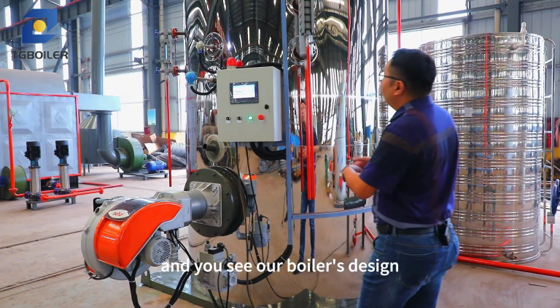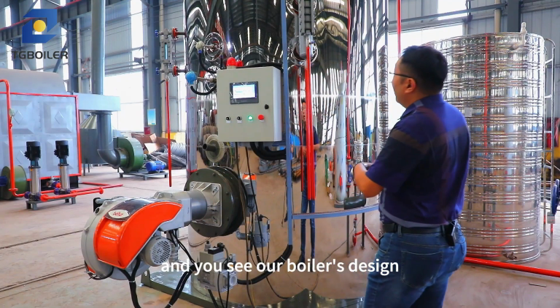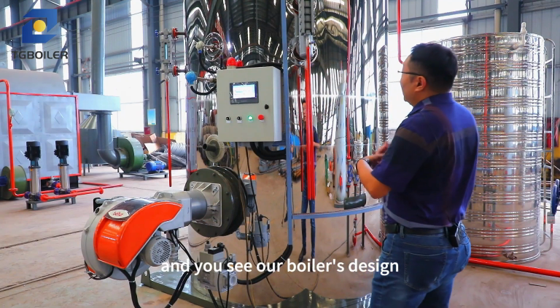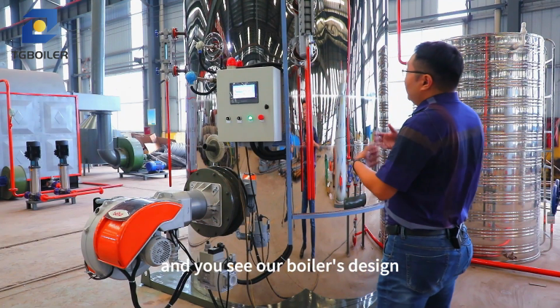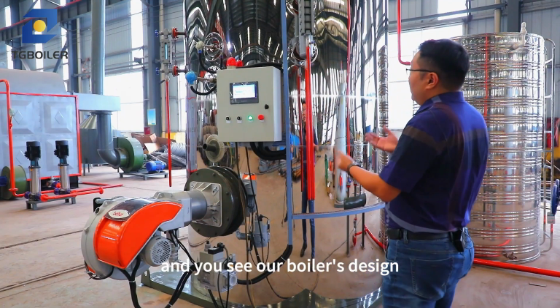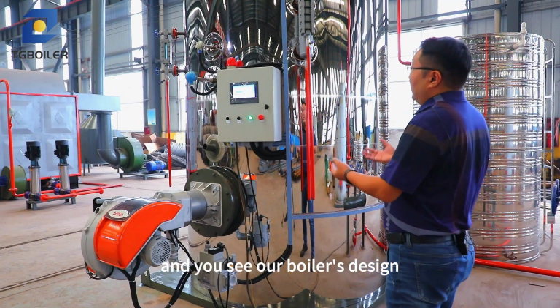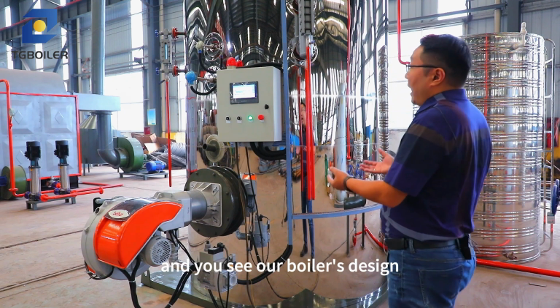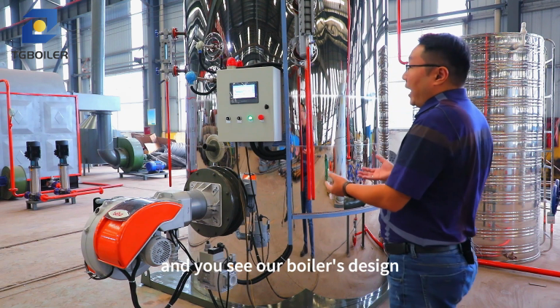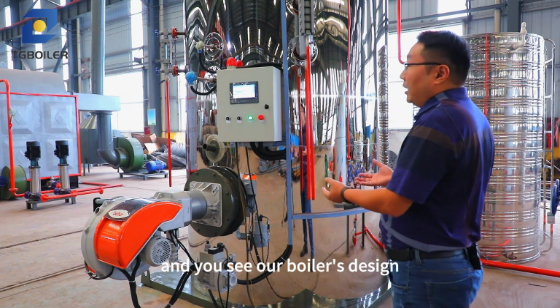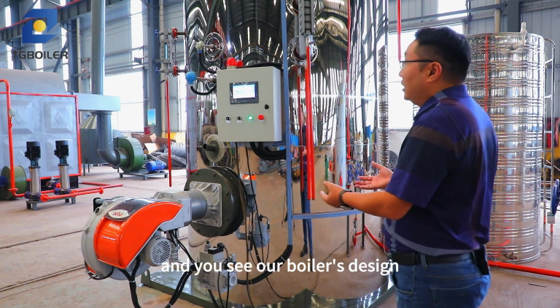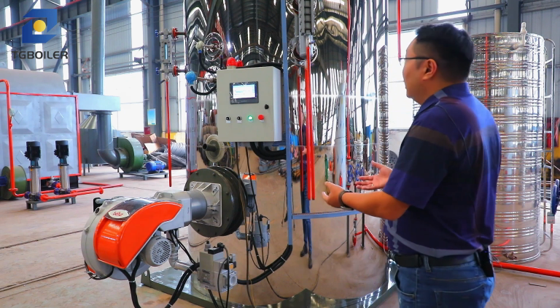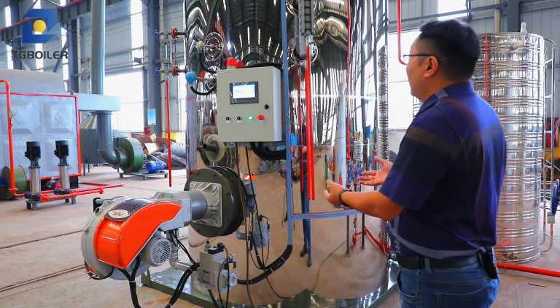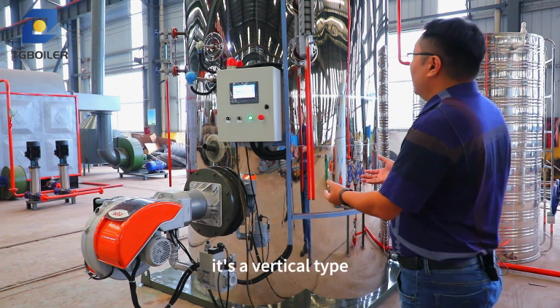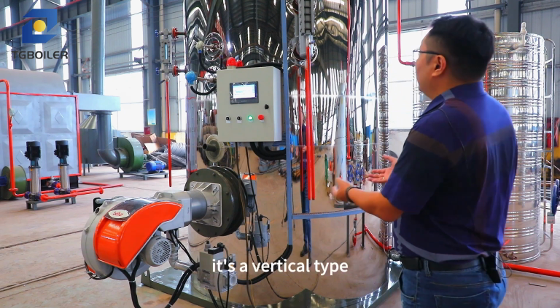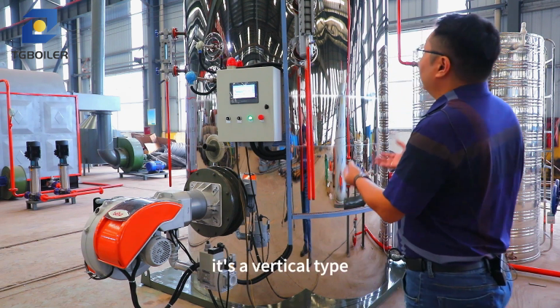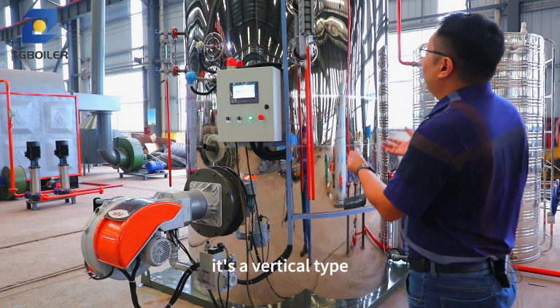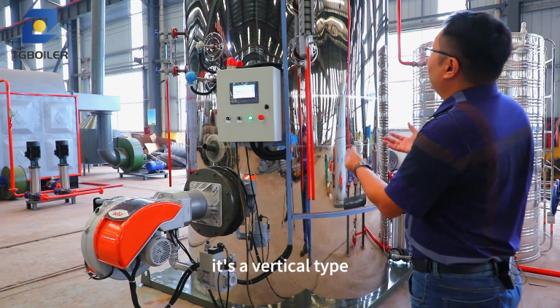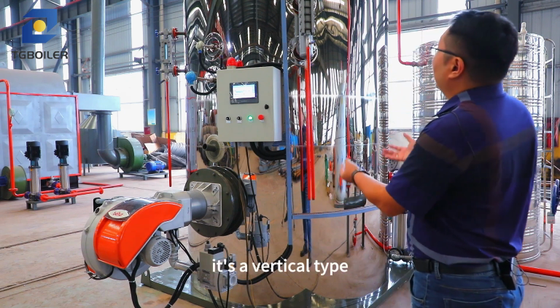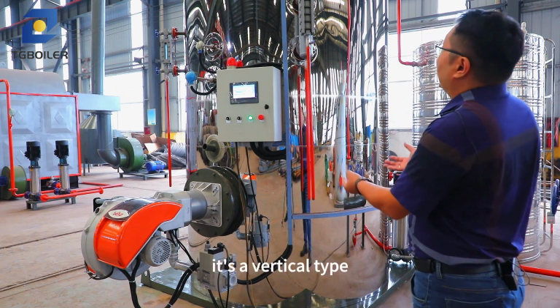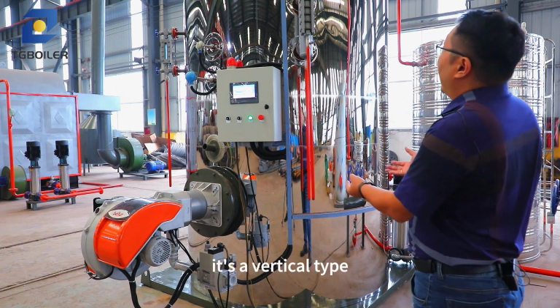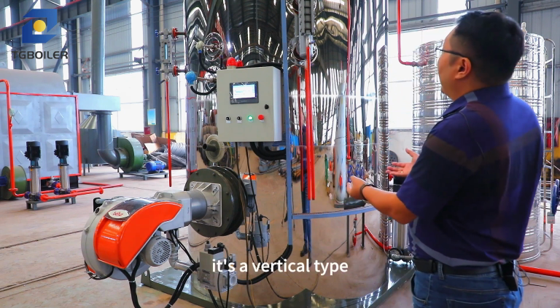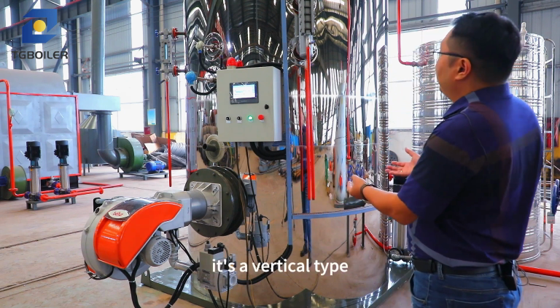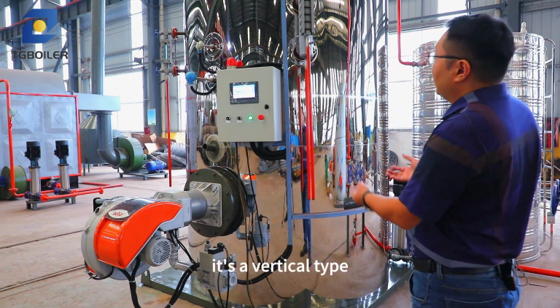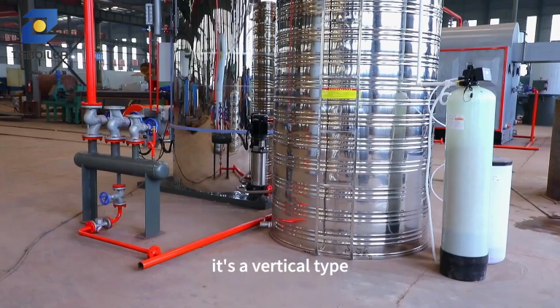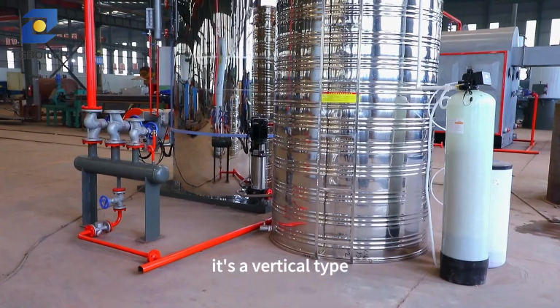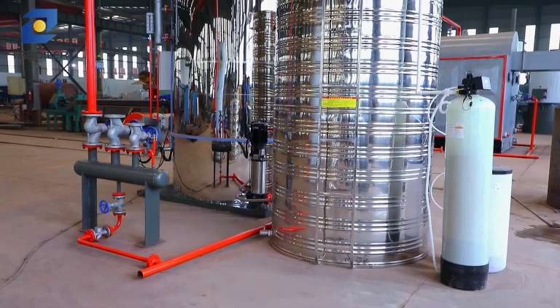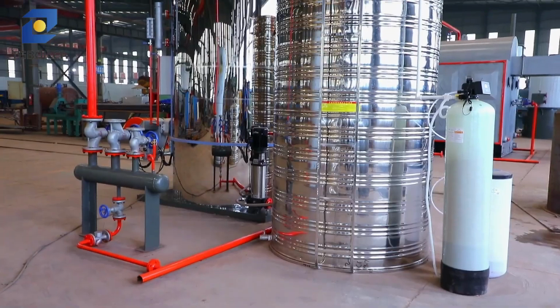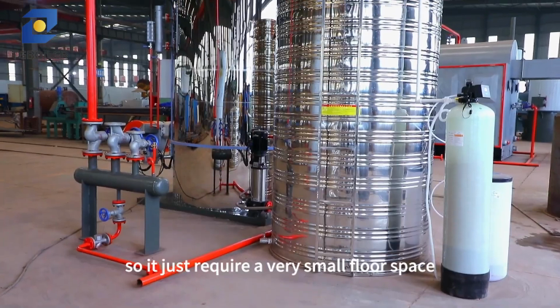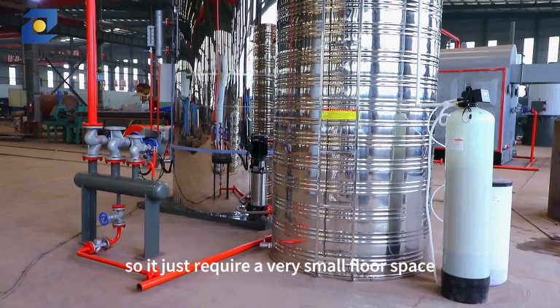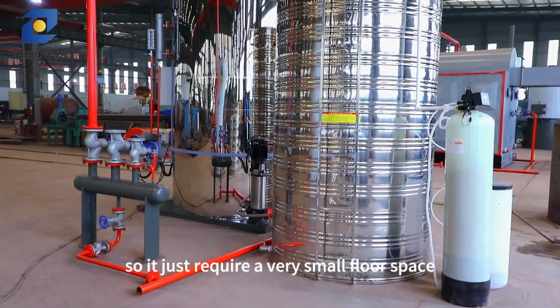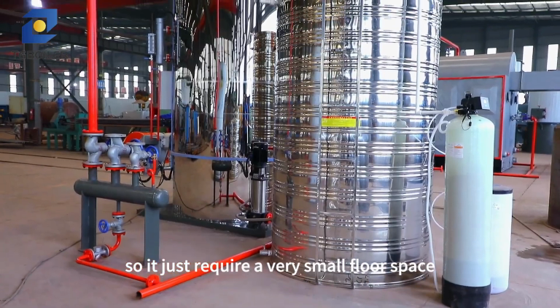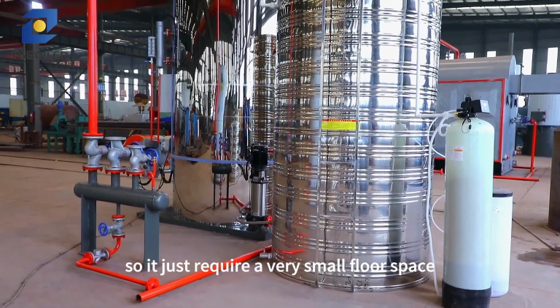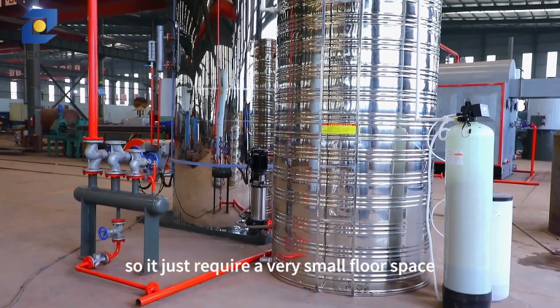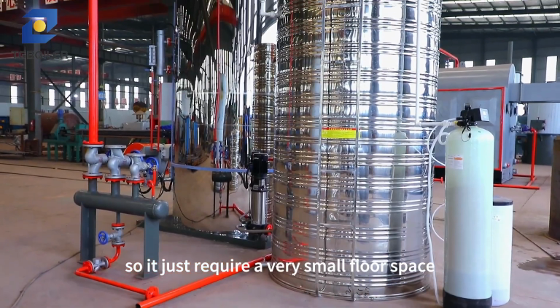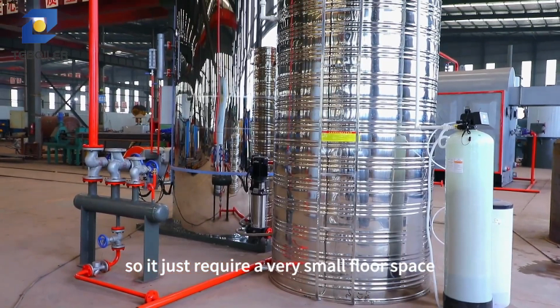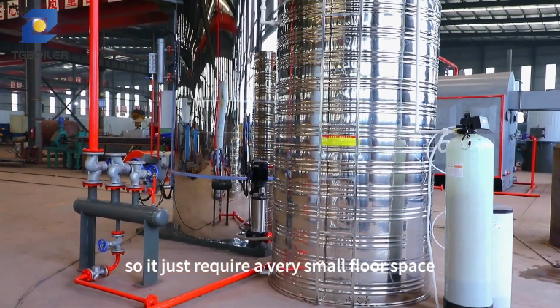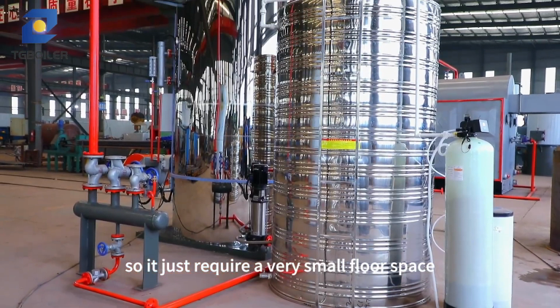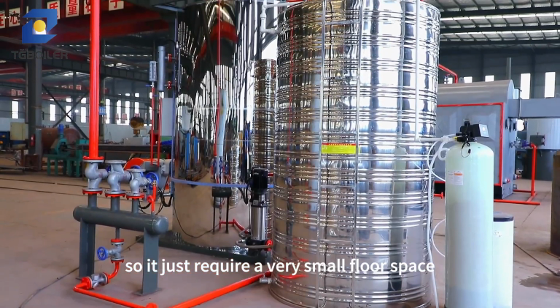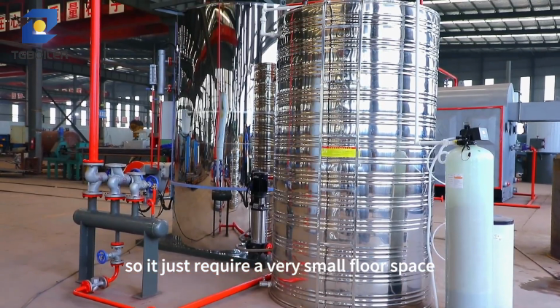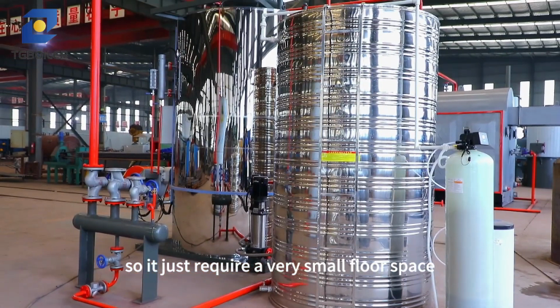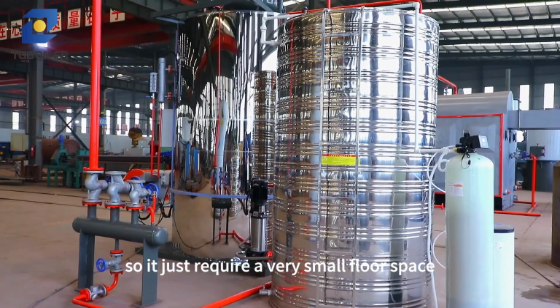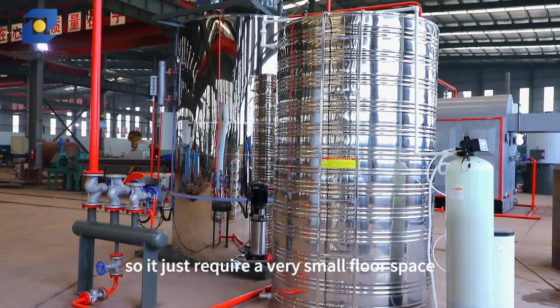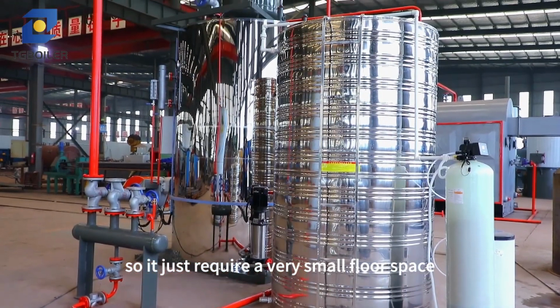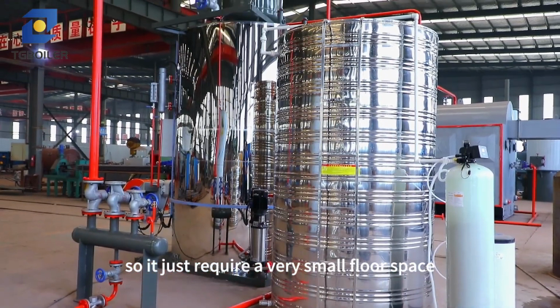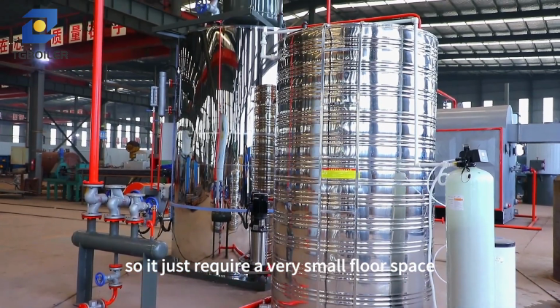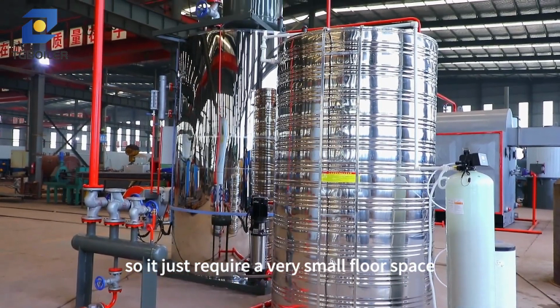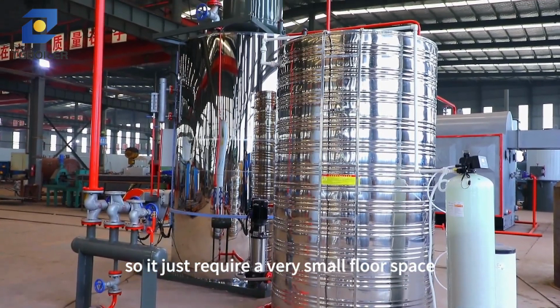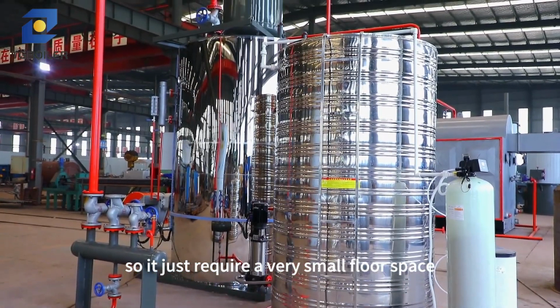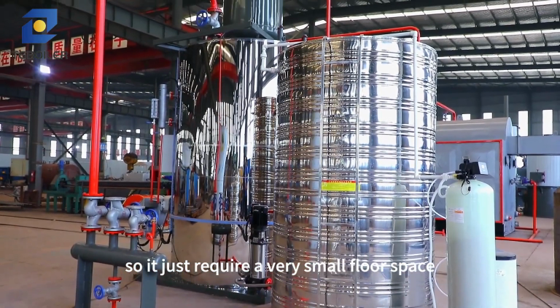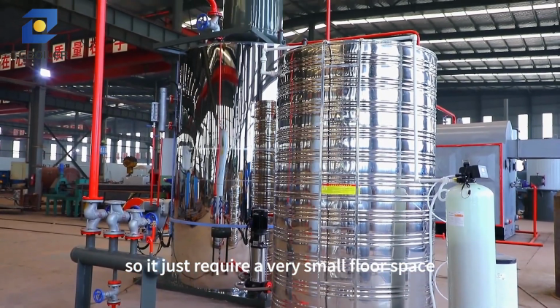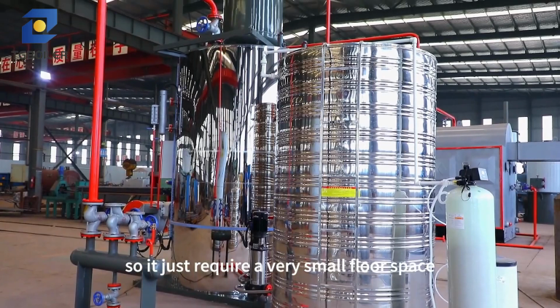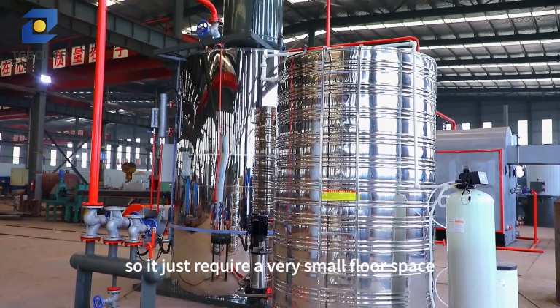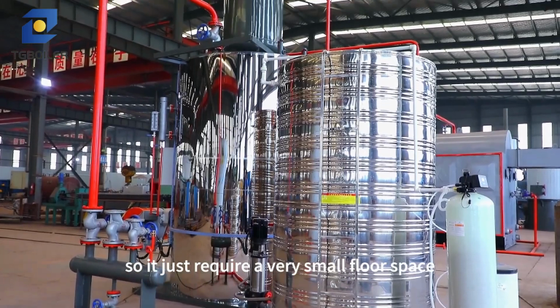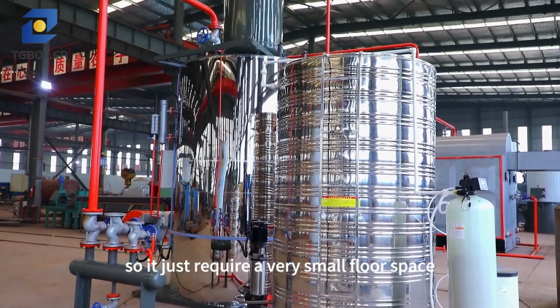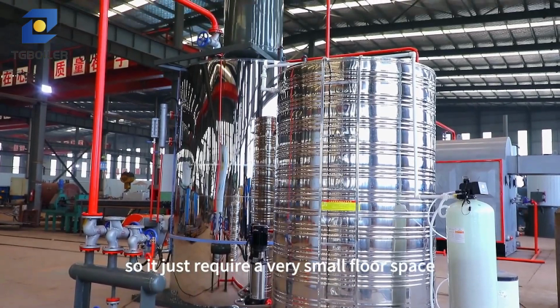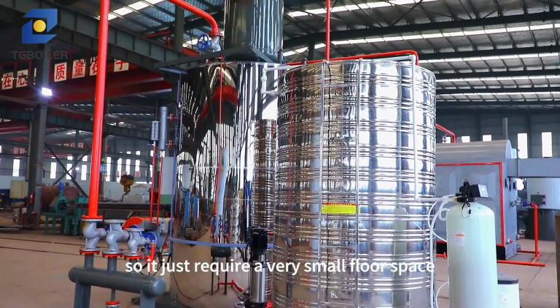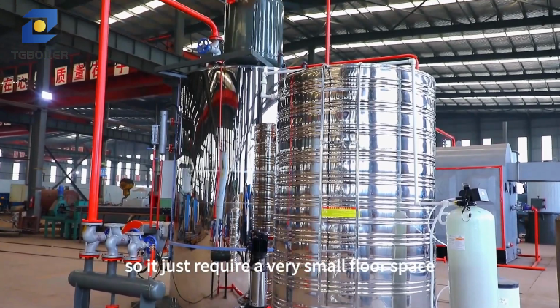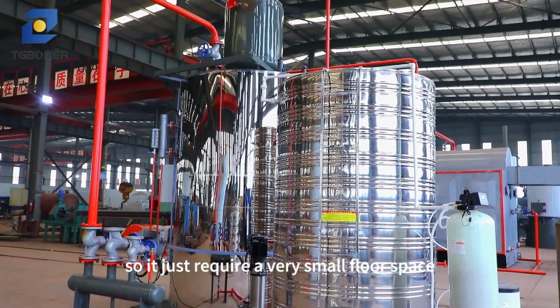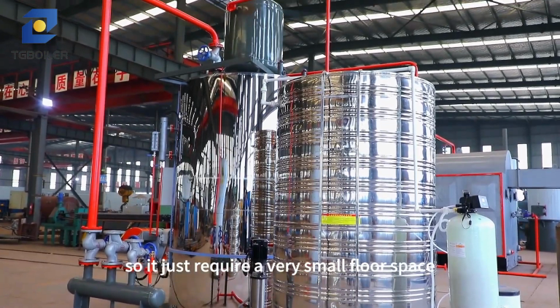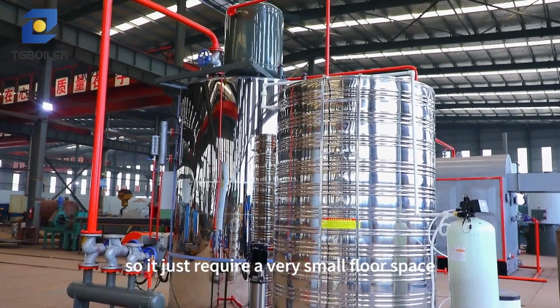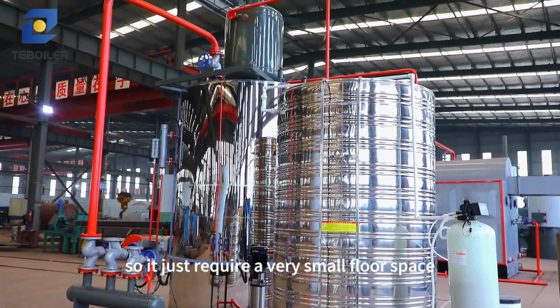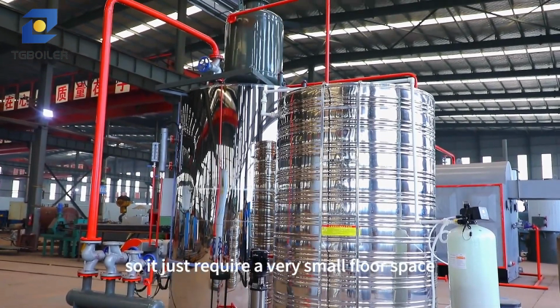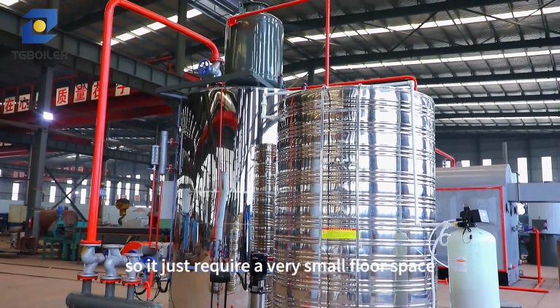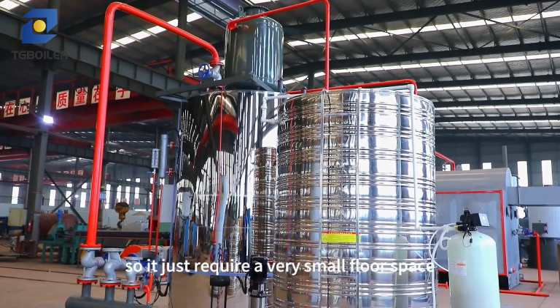Our boiler's design is a vertical type, so it just requires a very small floor space.